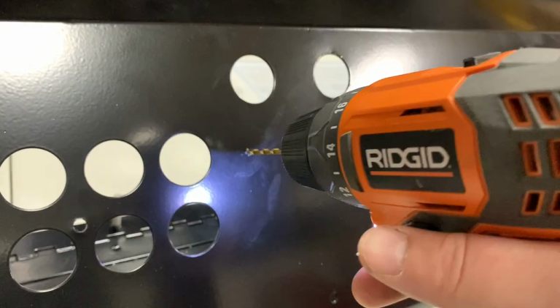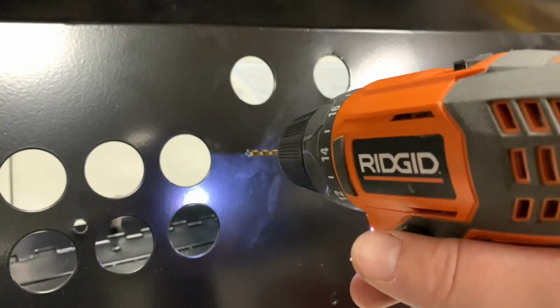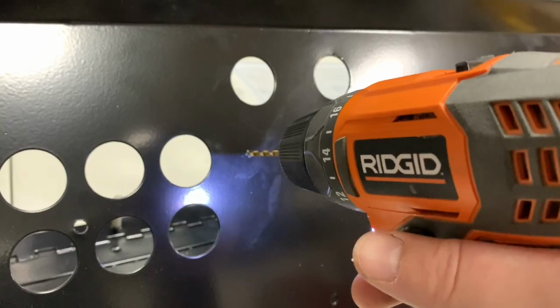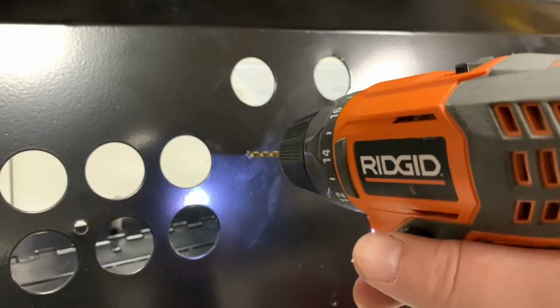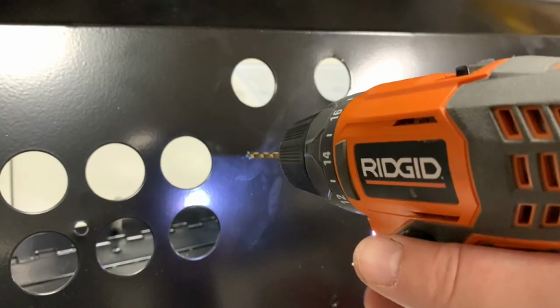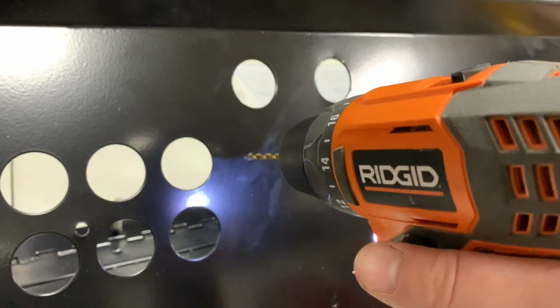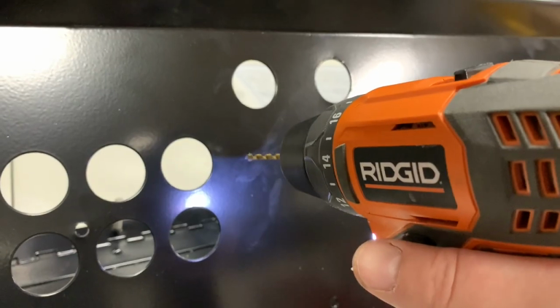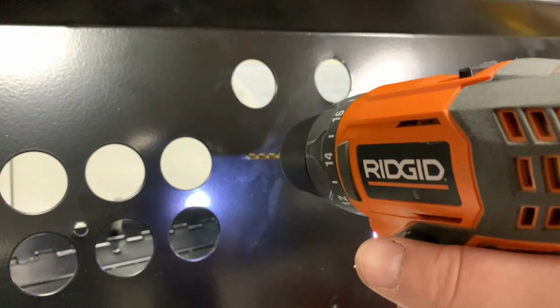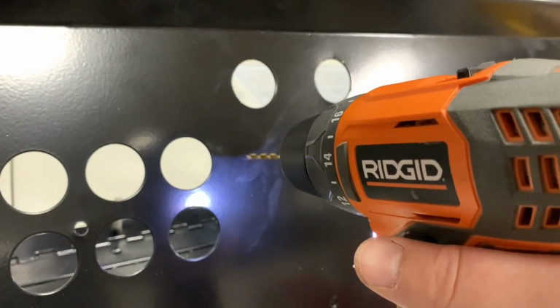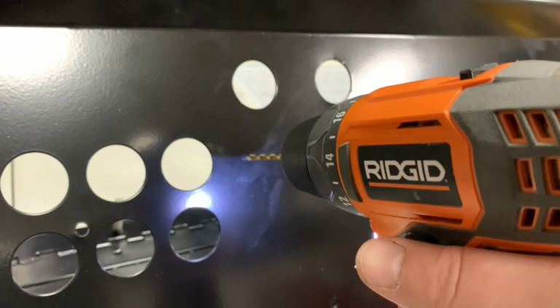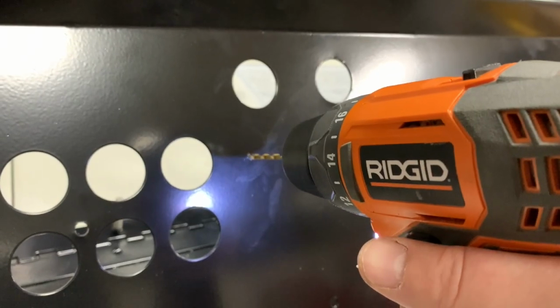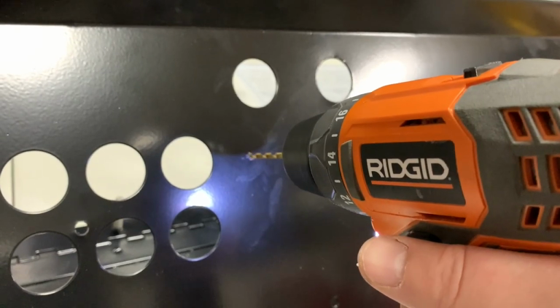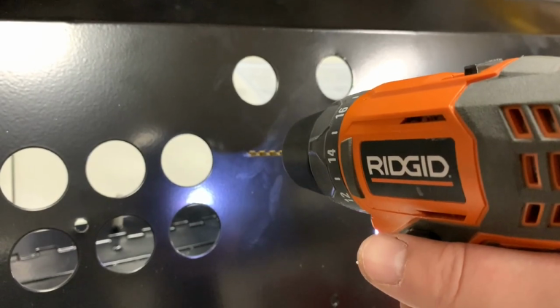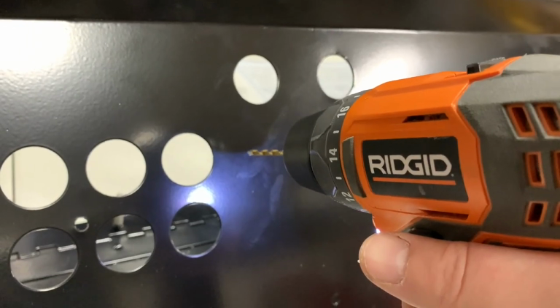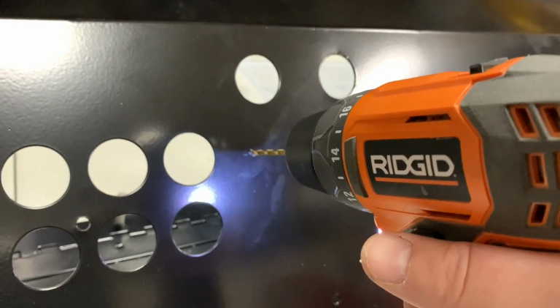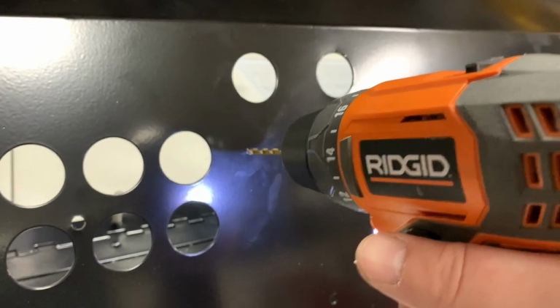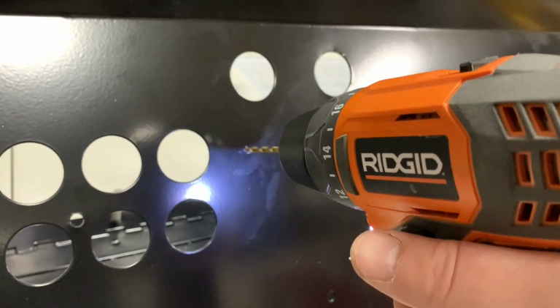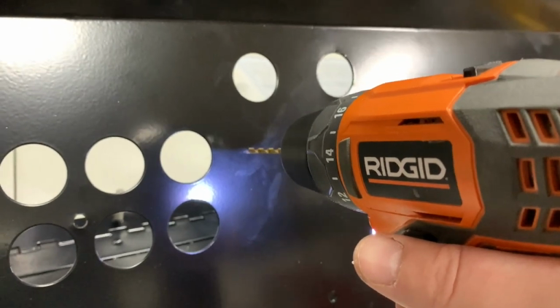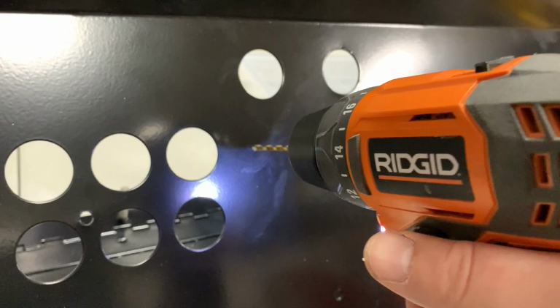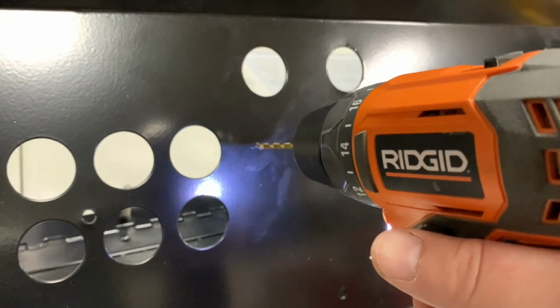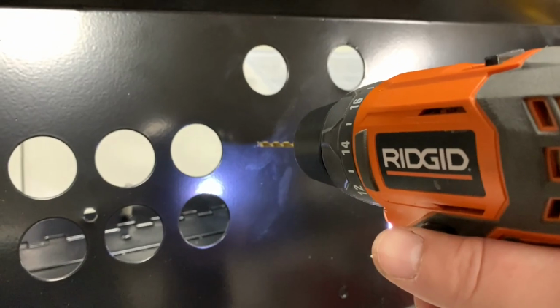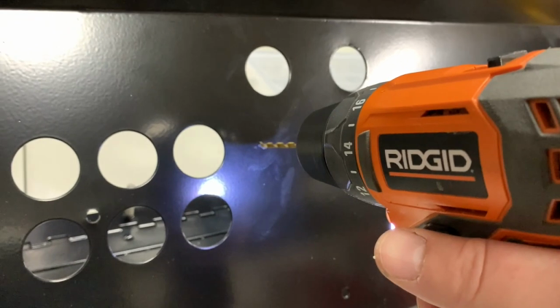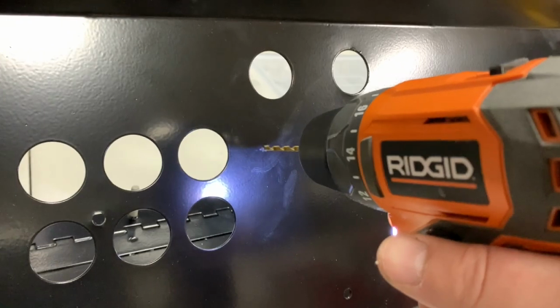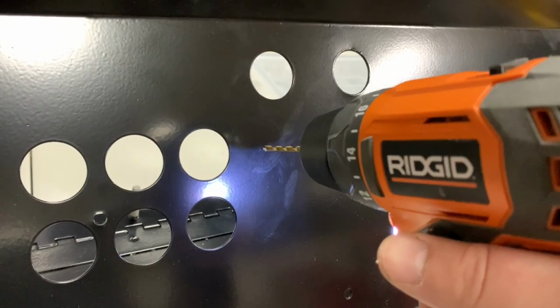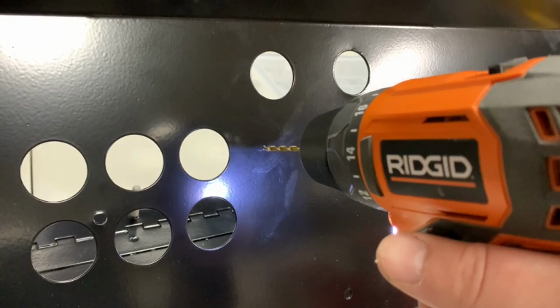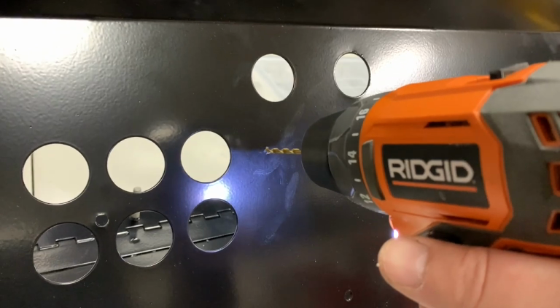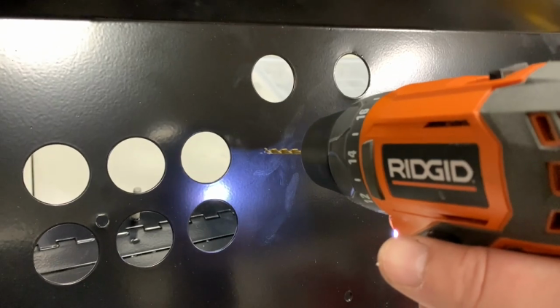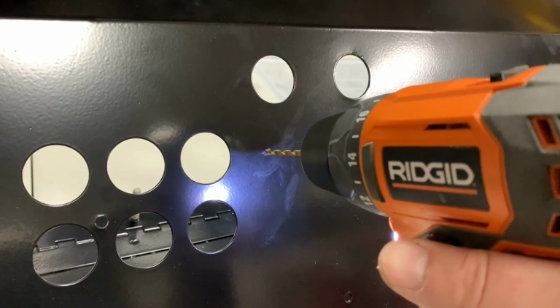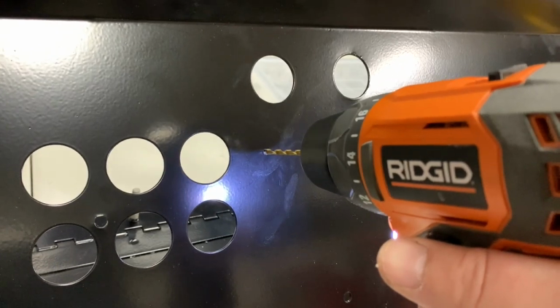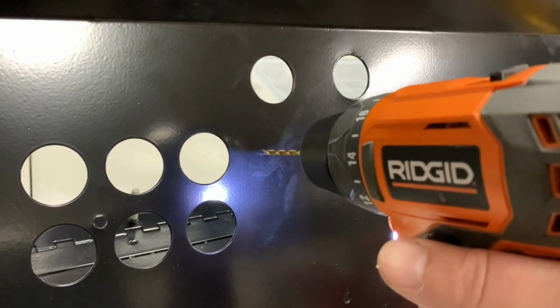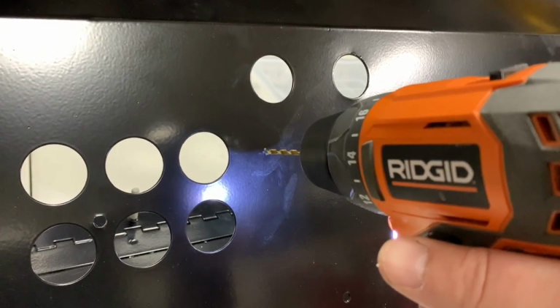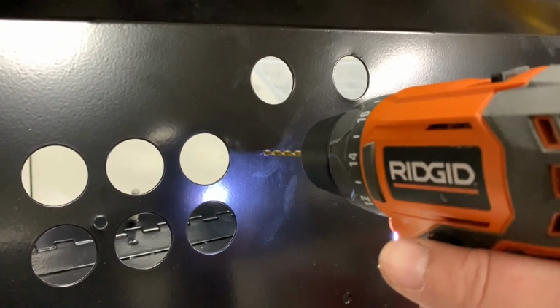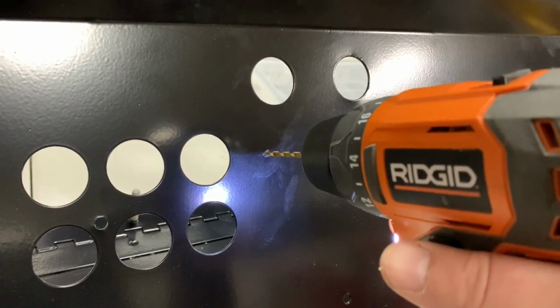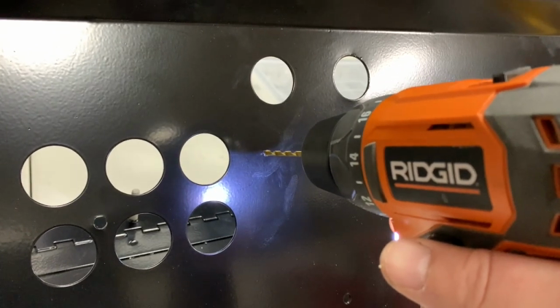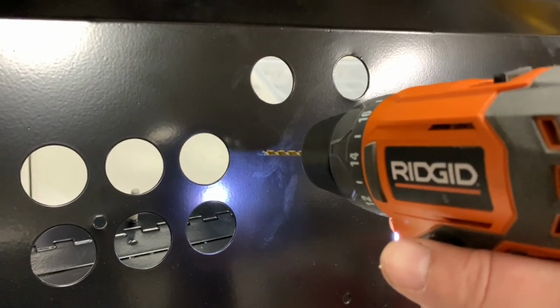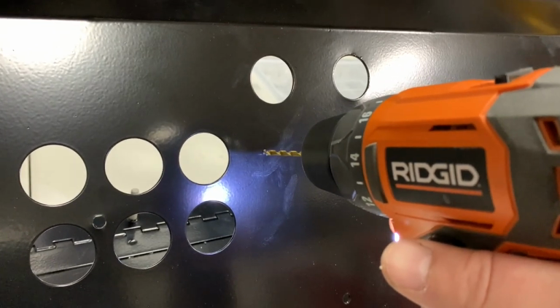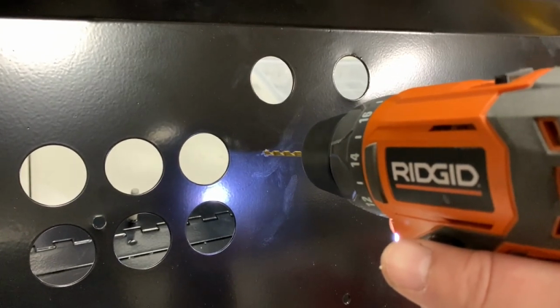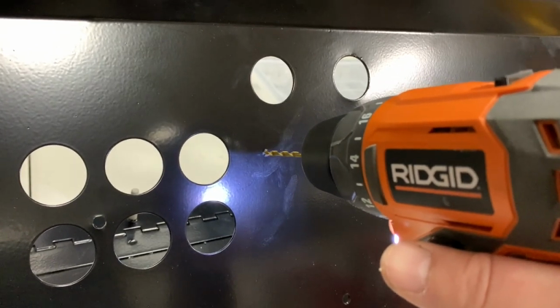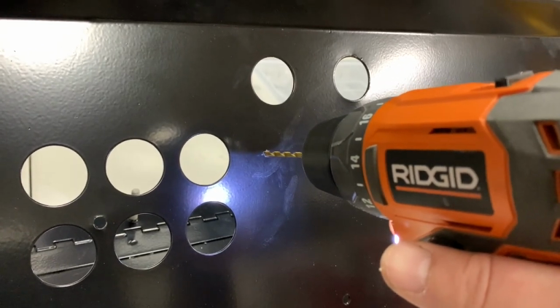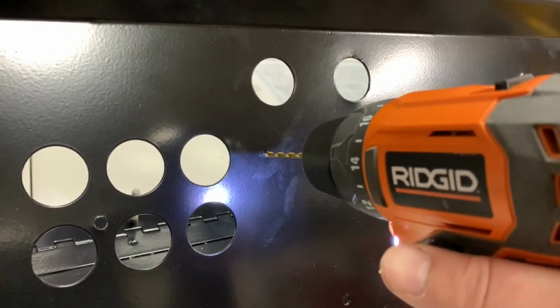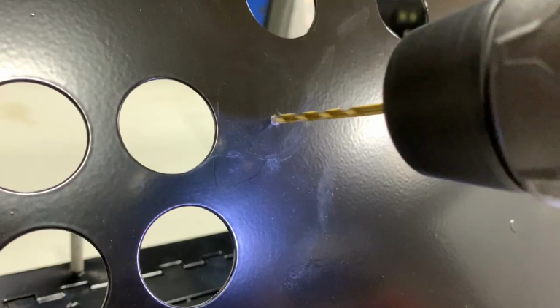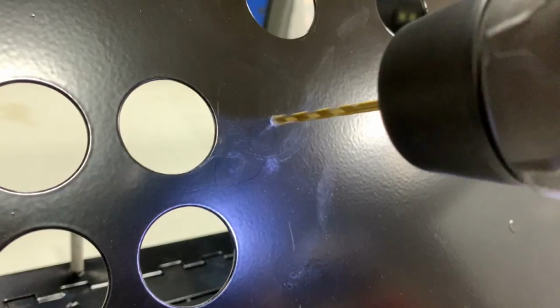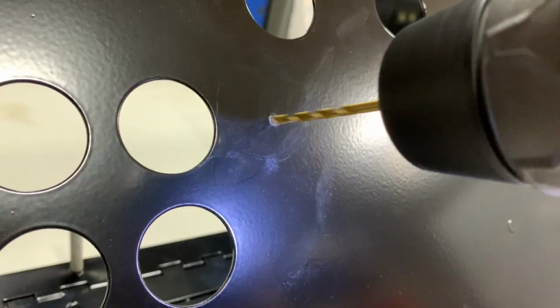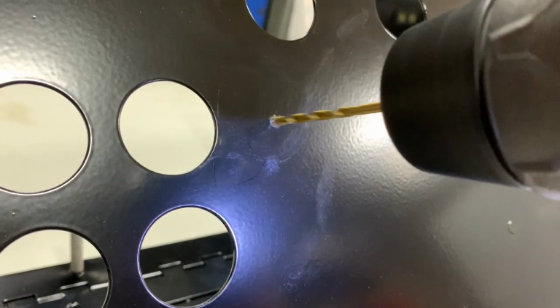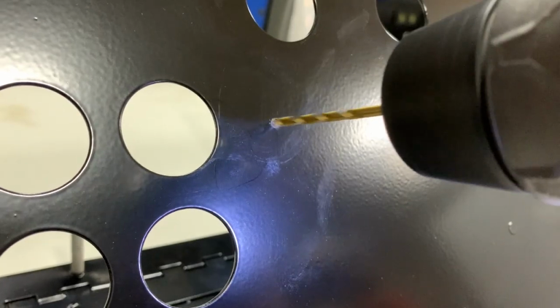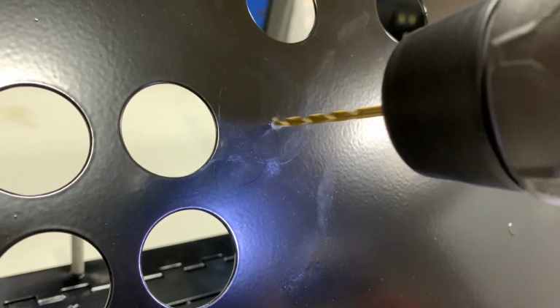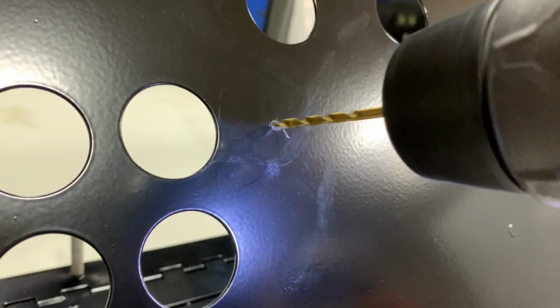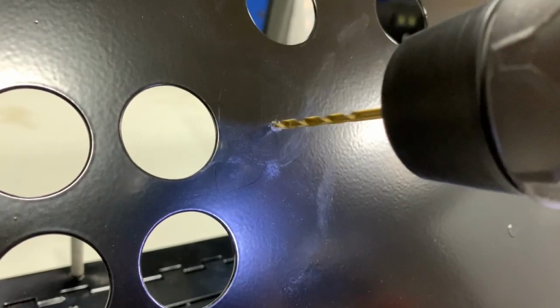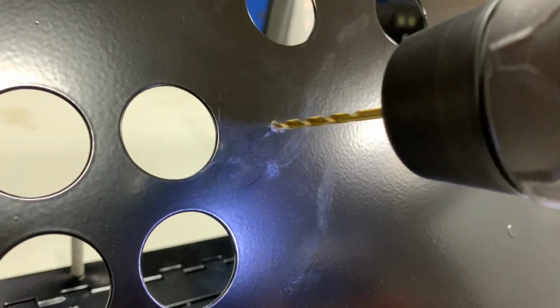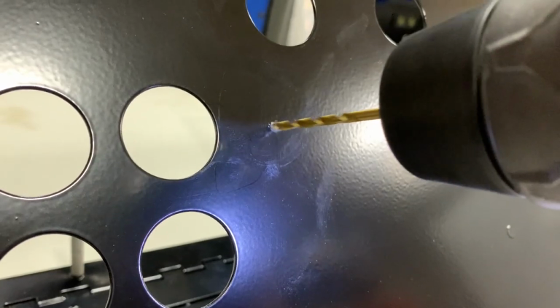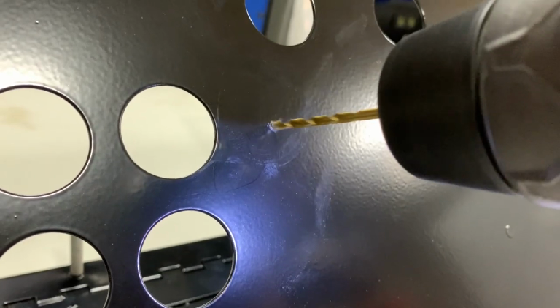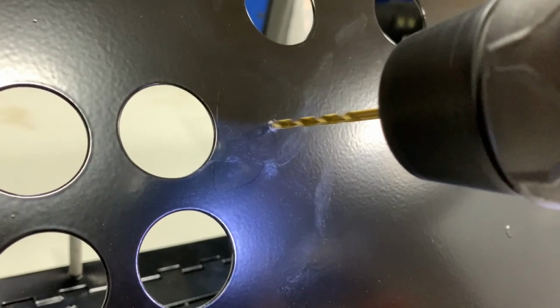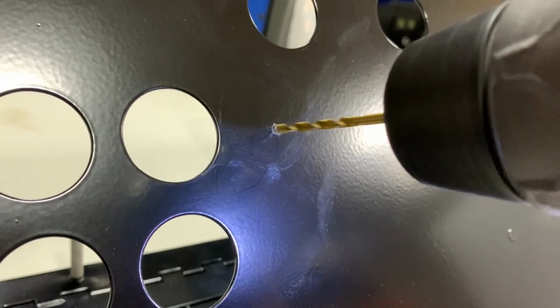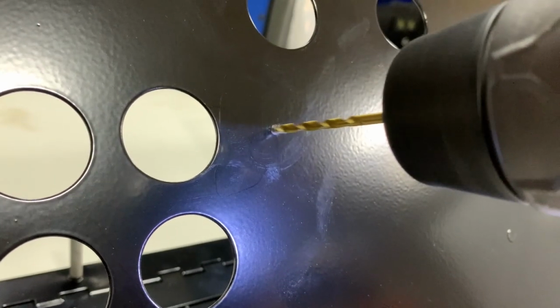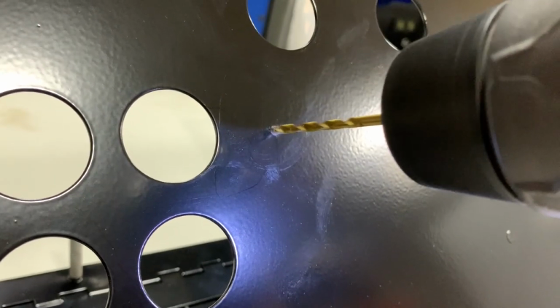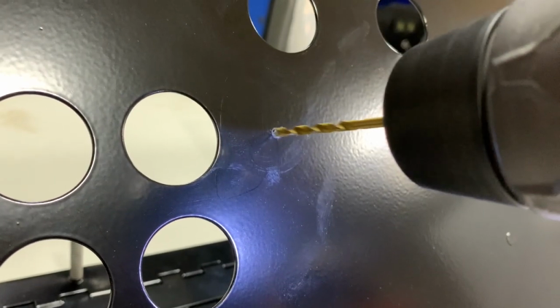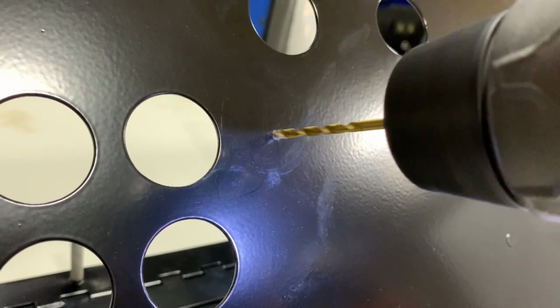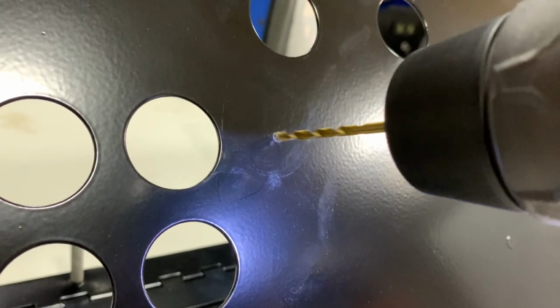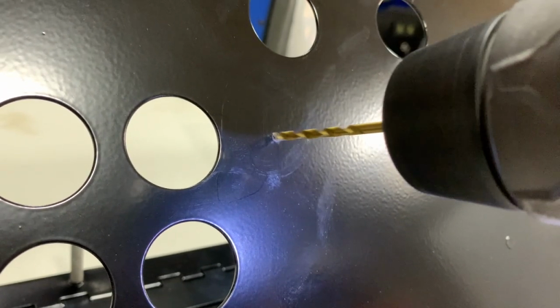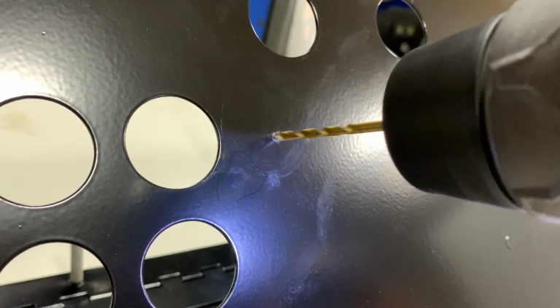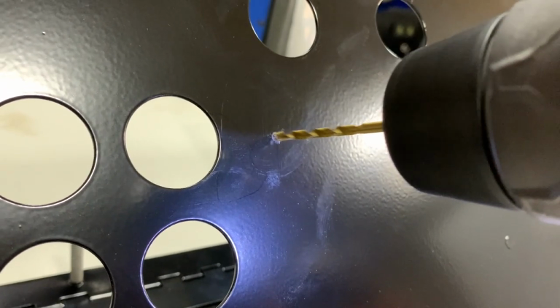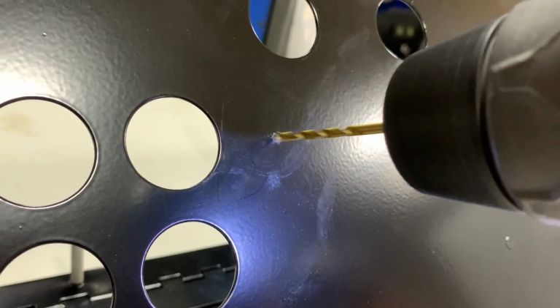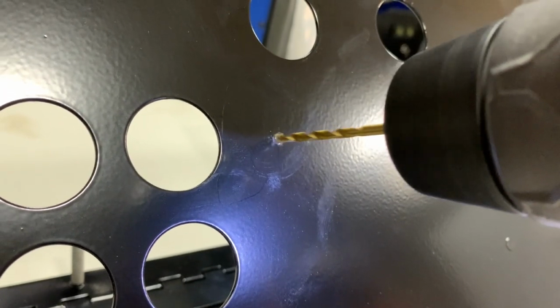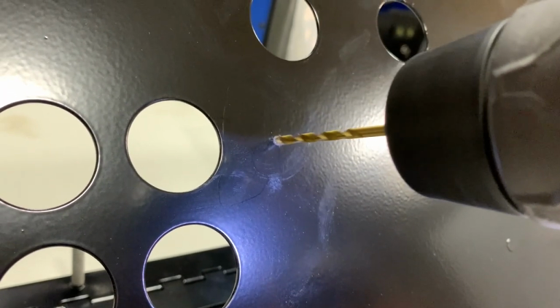Next, I like to use a small drill bit to pilot a divot into the metal, so that the larger bit we'll use to drill the draw stud hole doesn't wander.